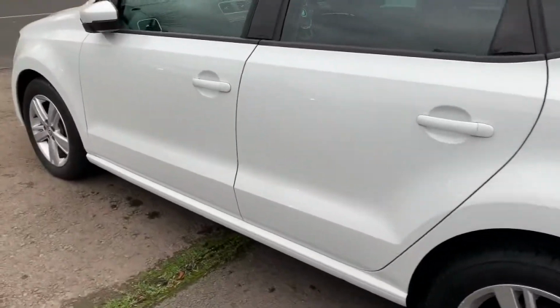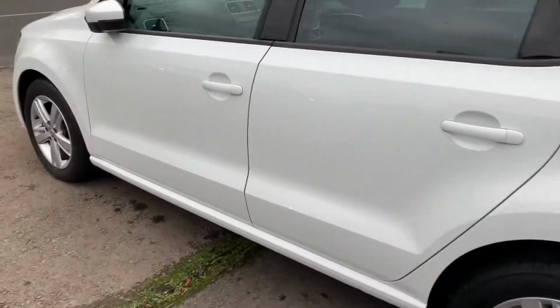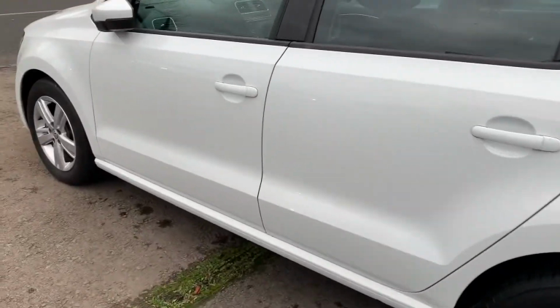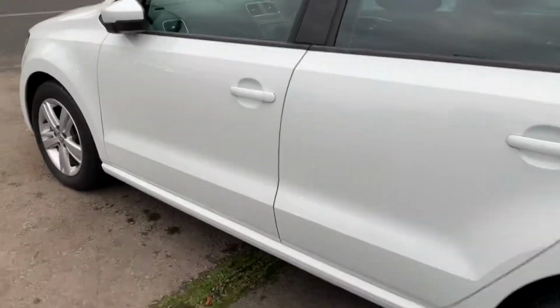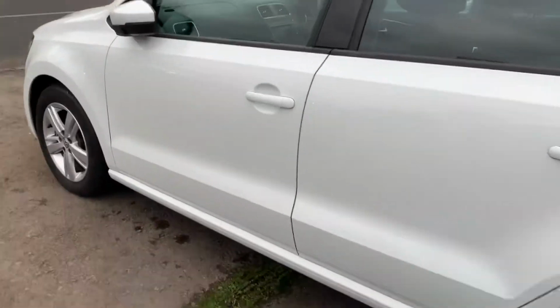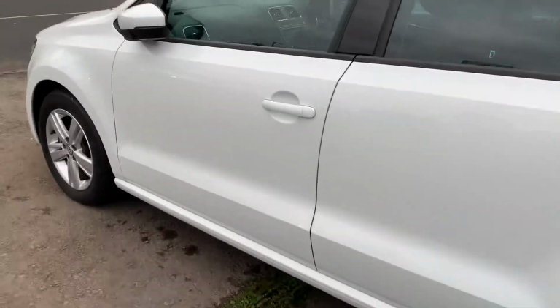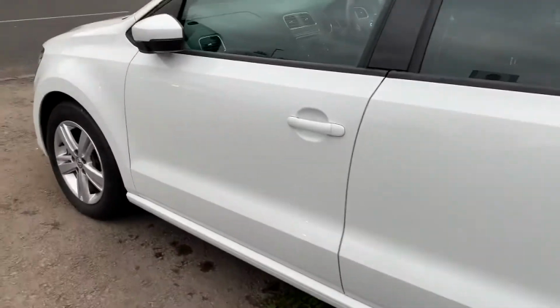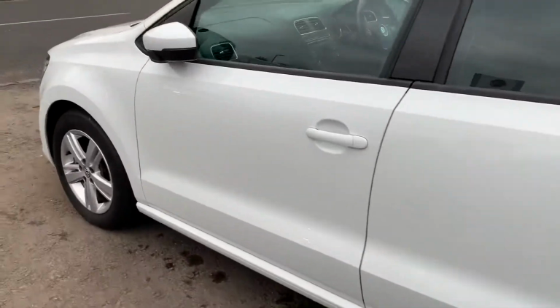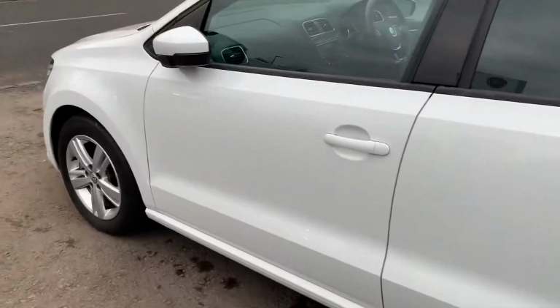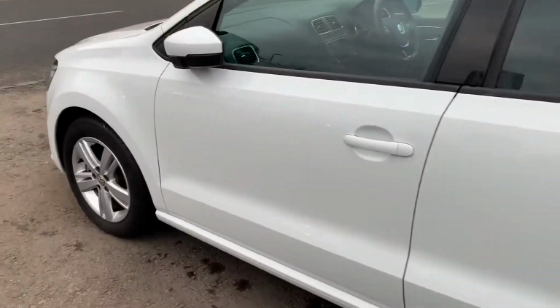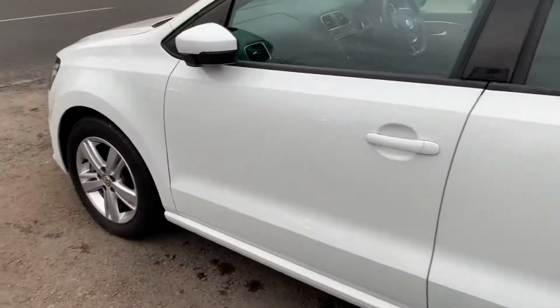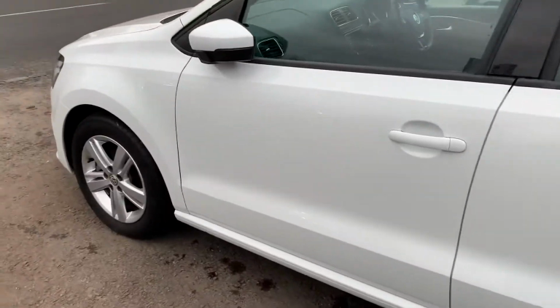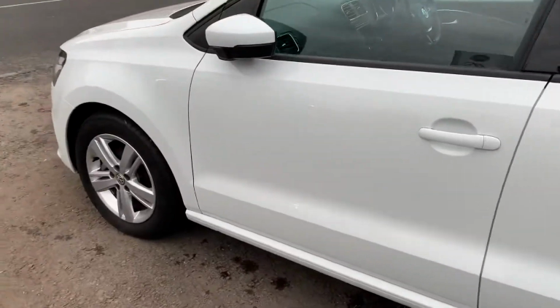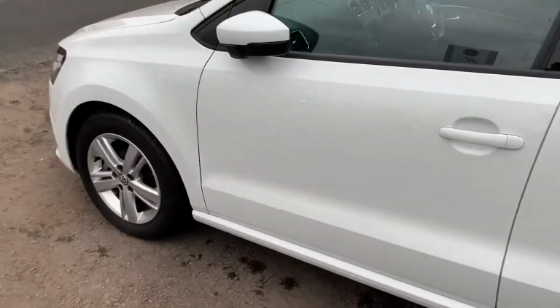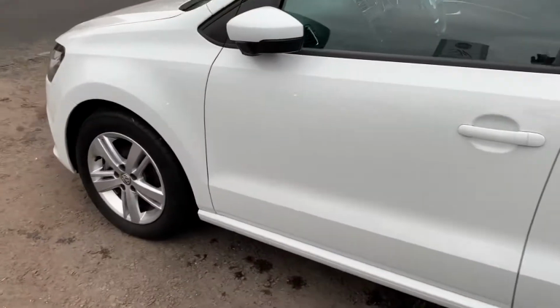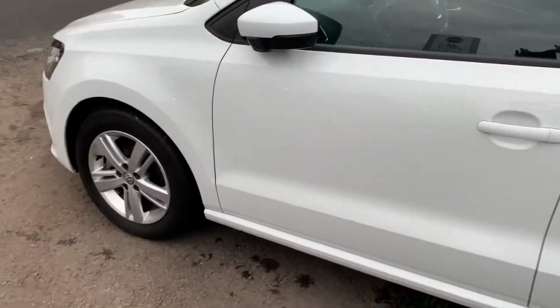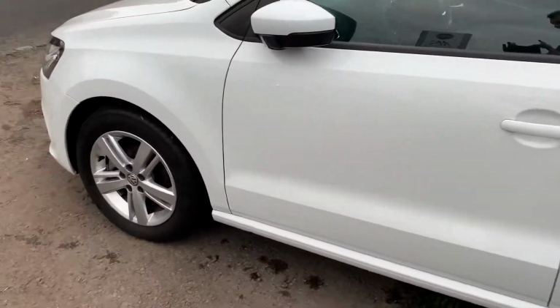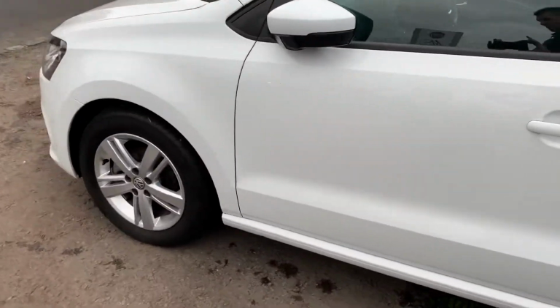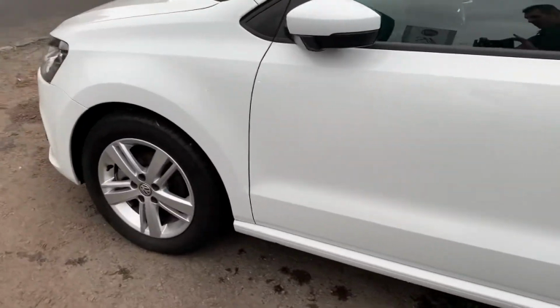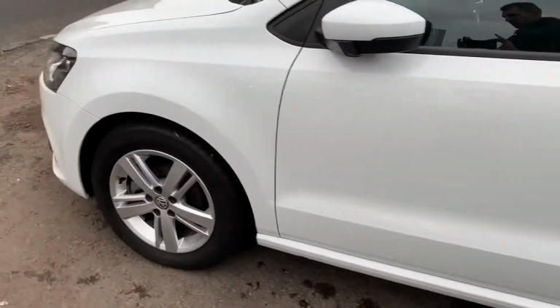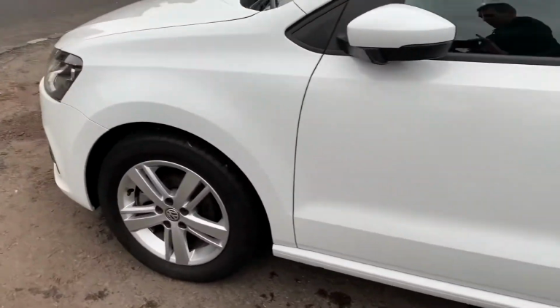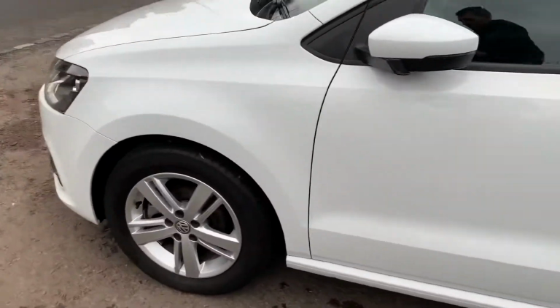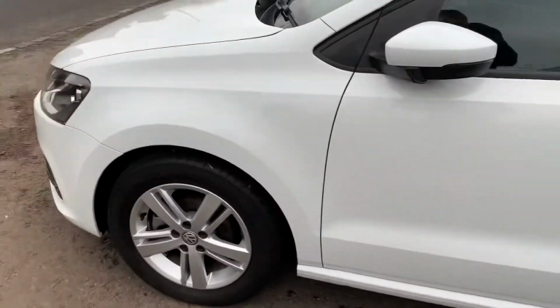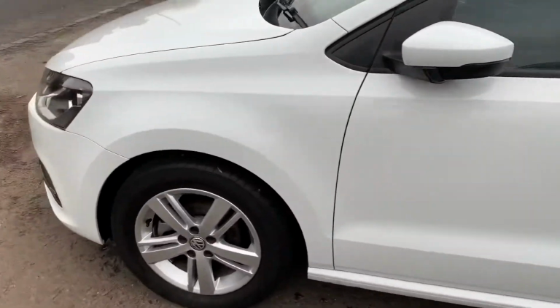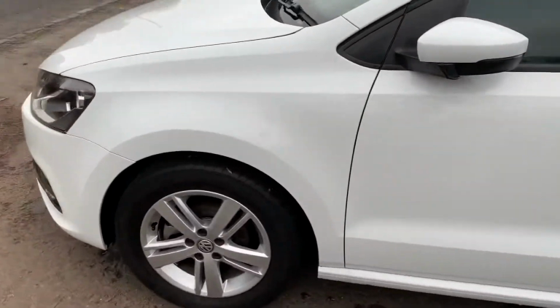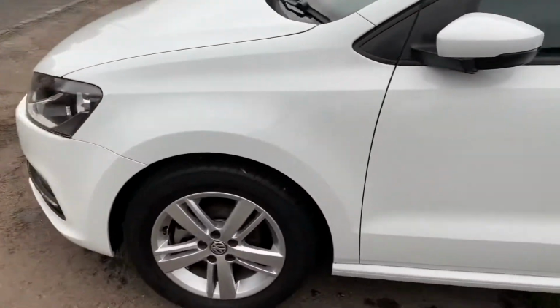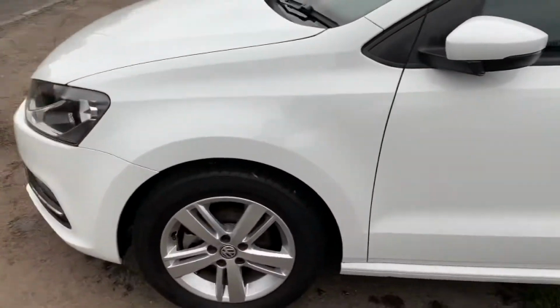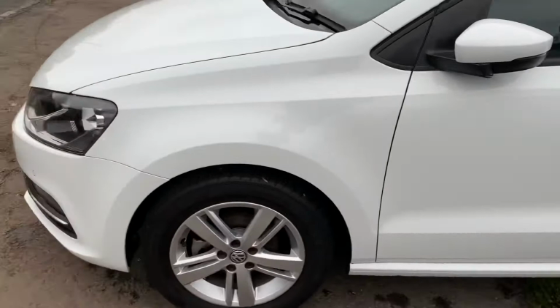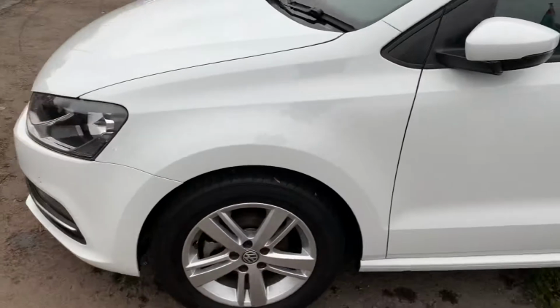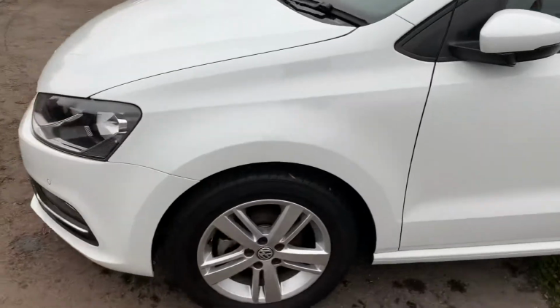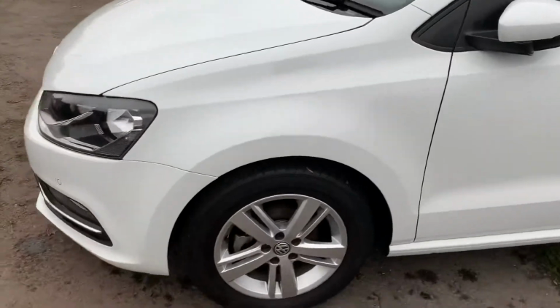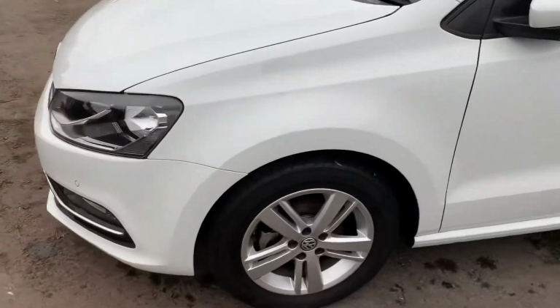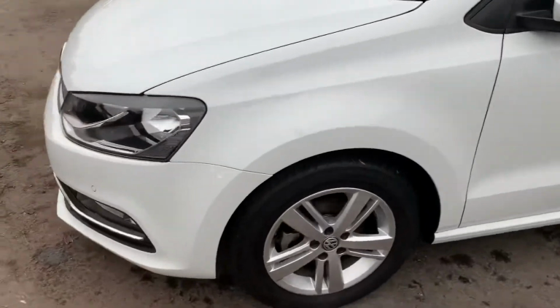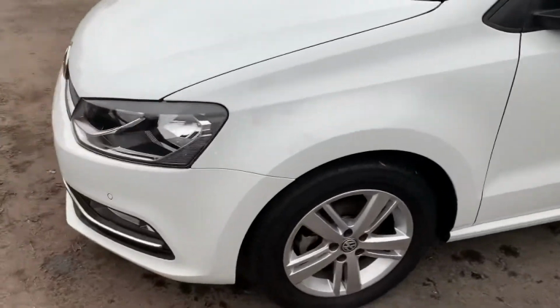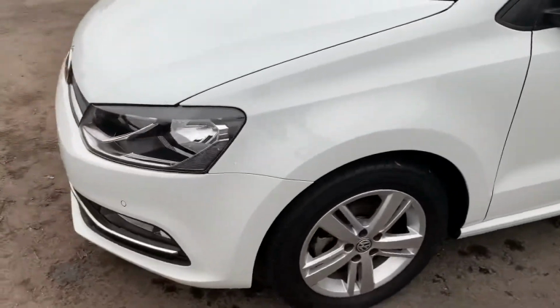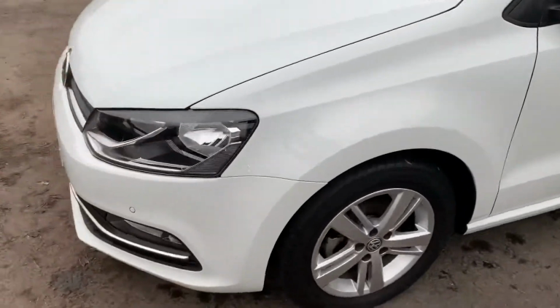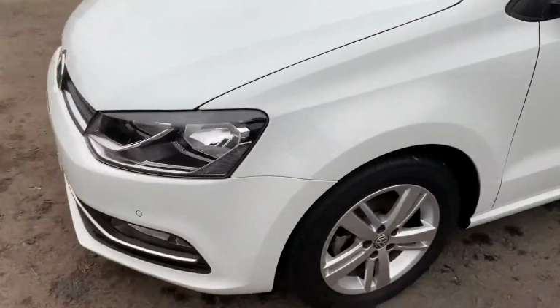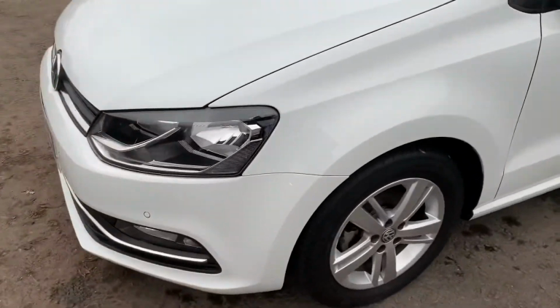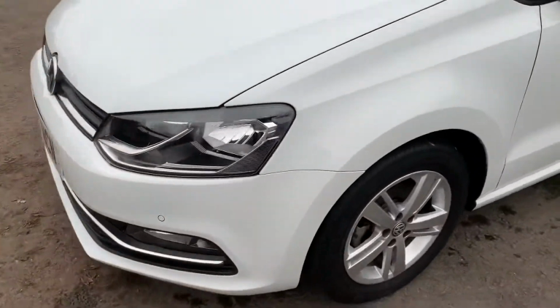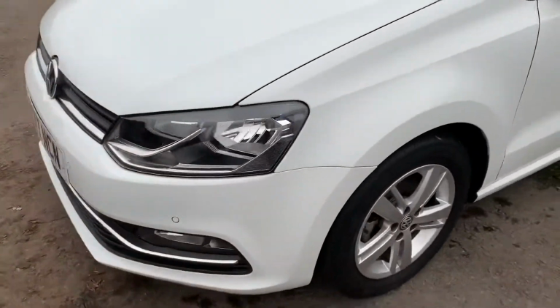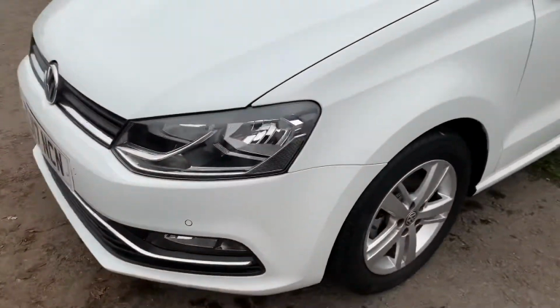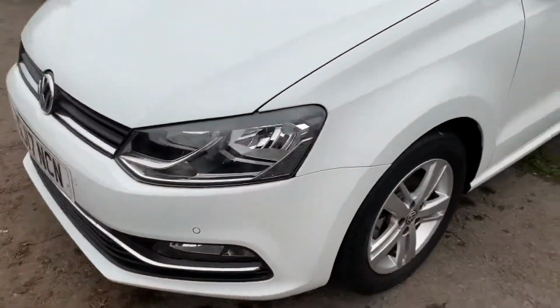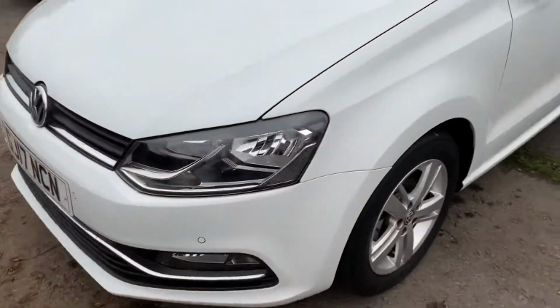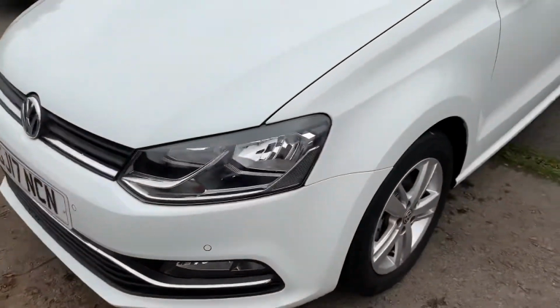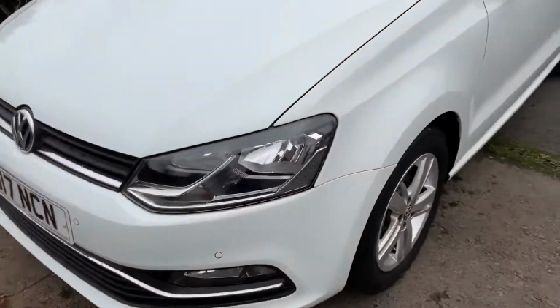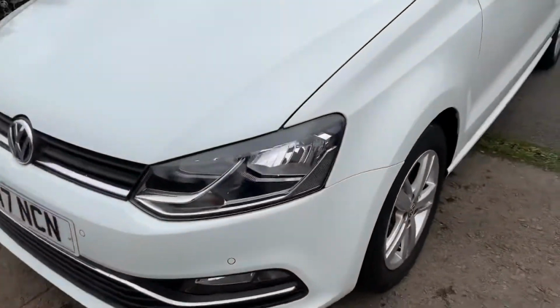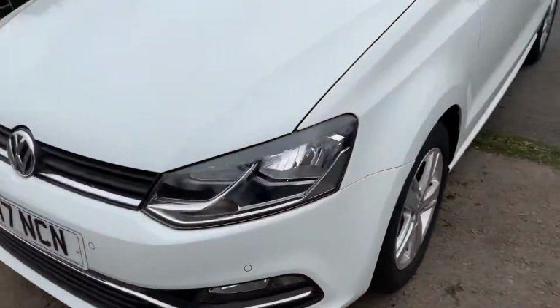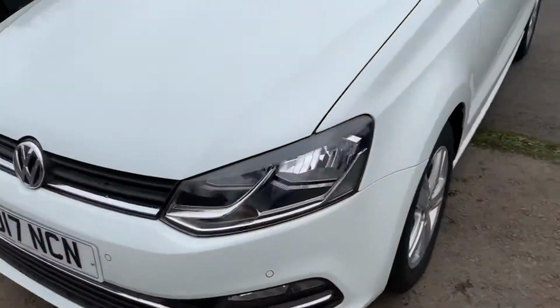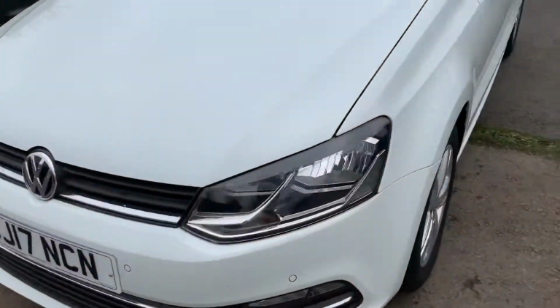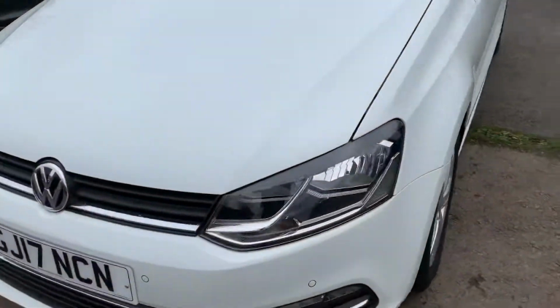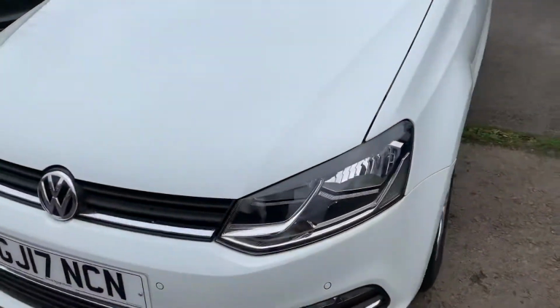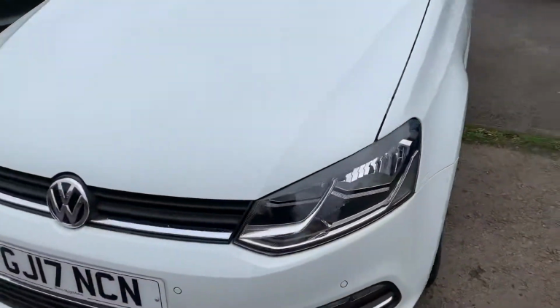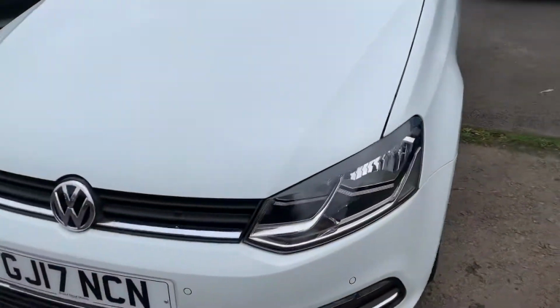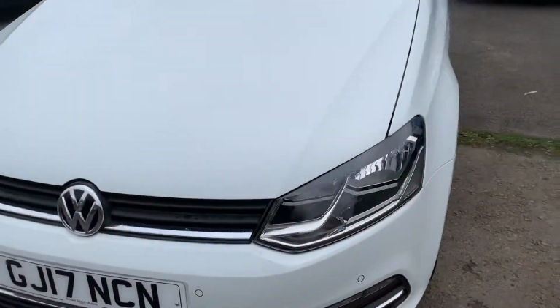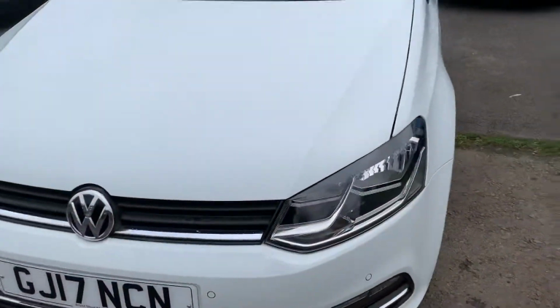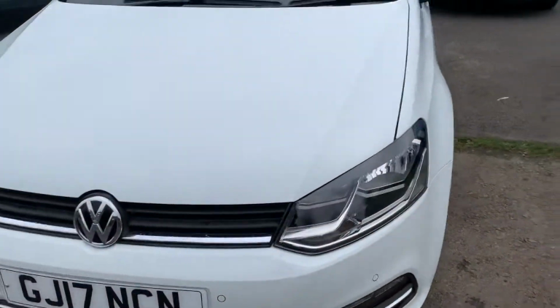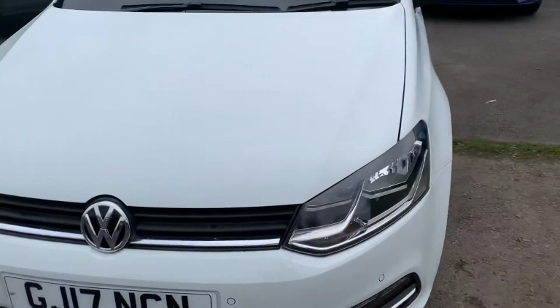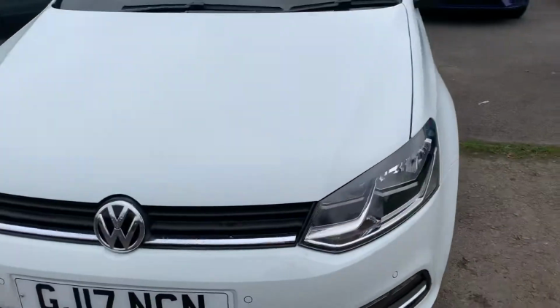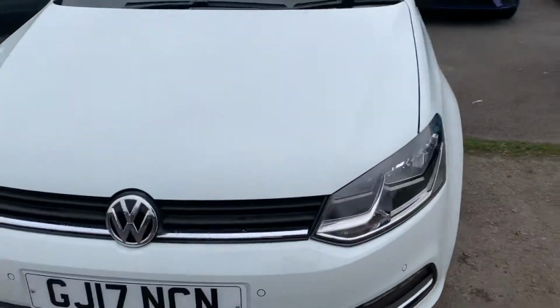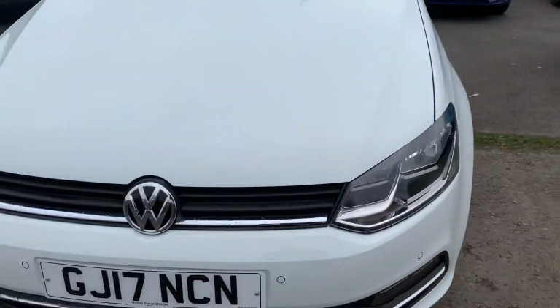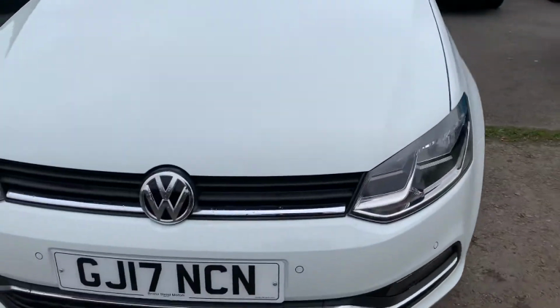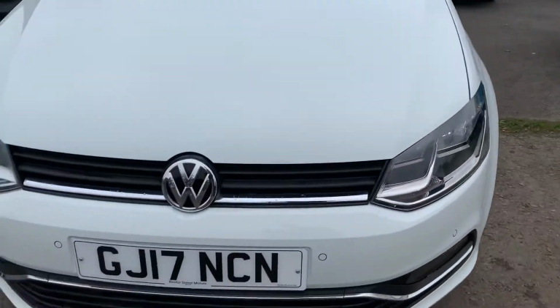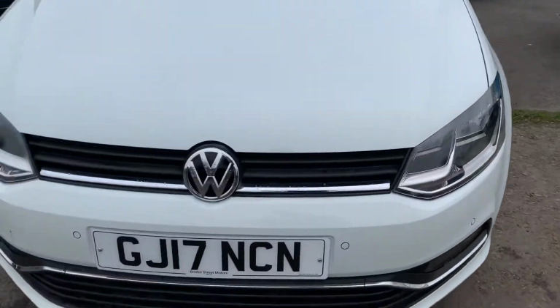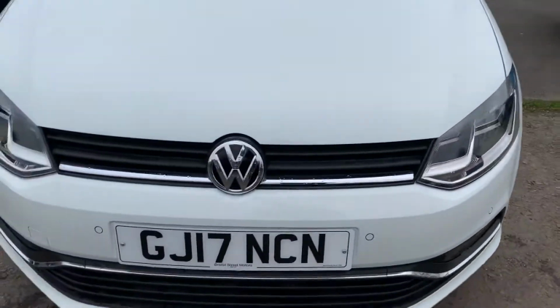It's got full service history. There's not even a chip on the bonnet.